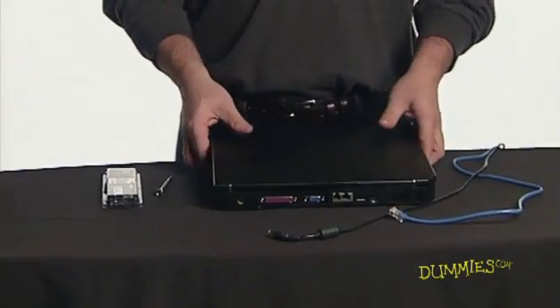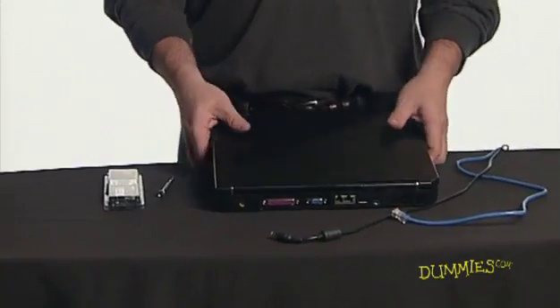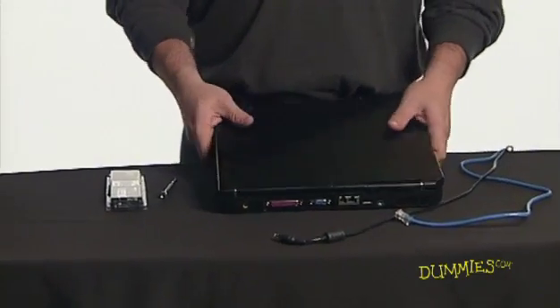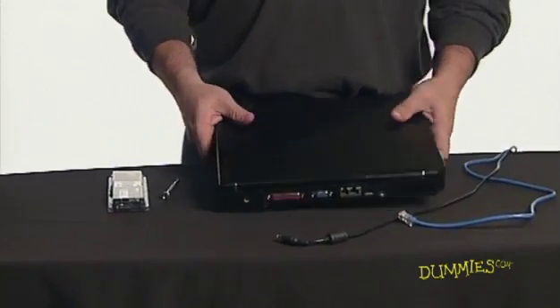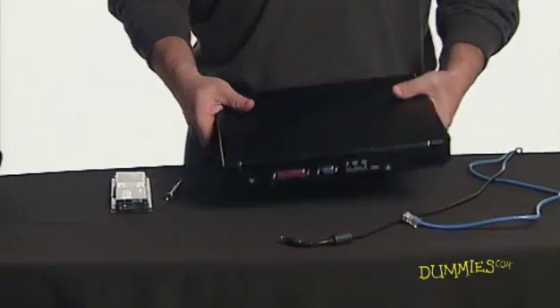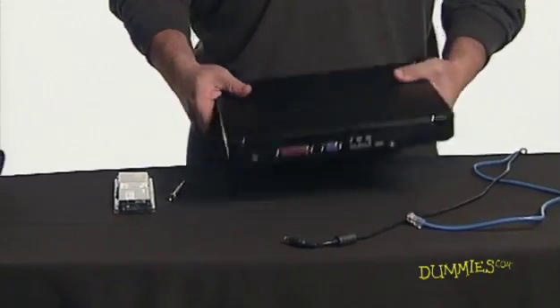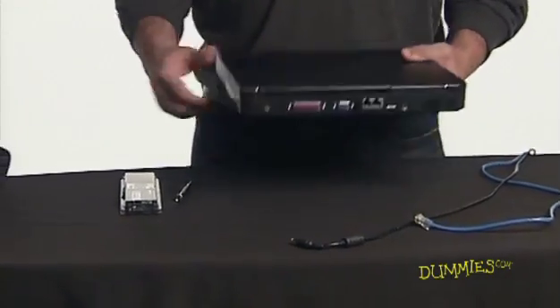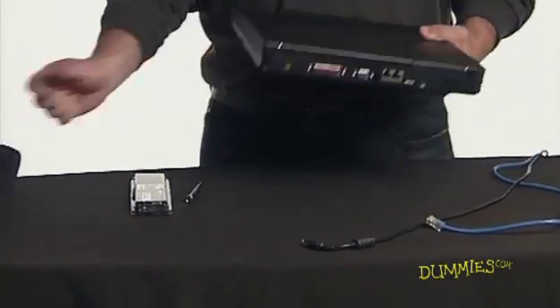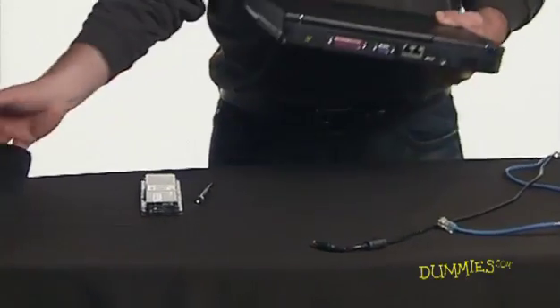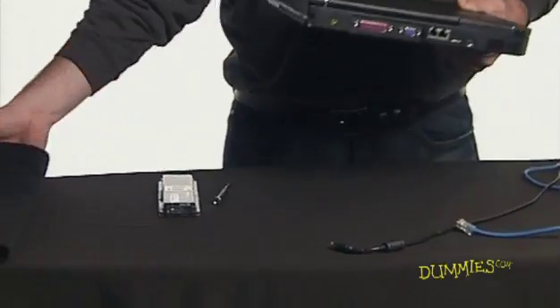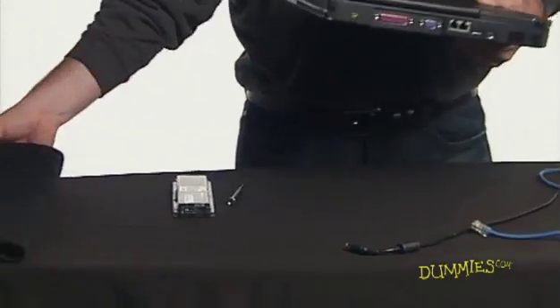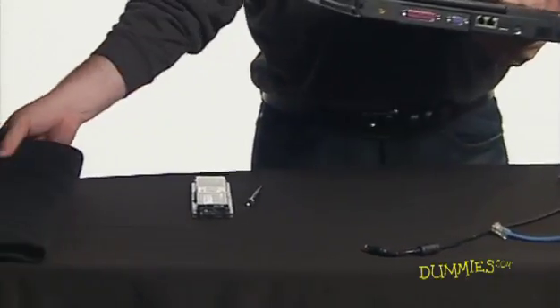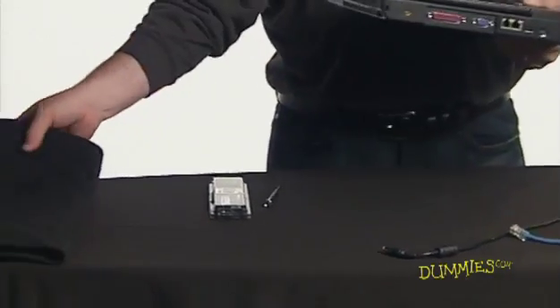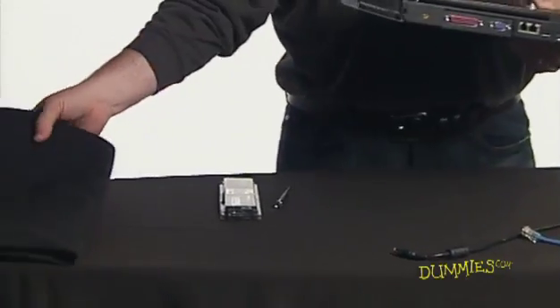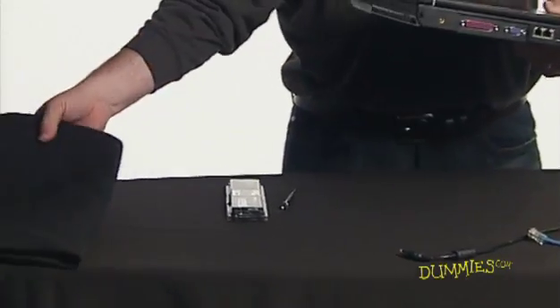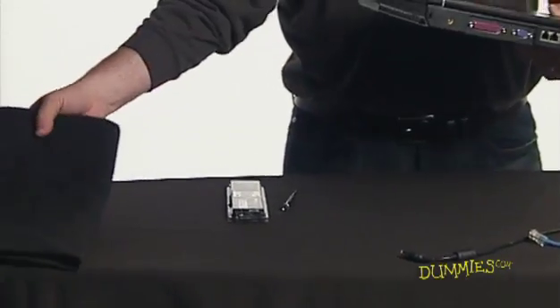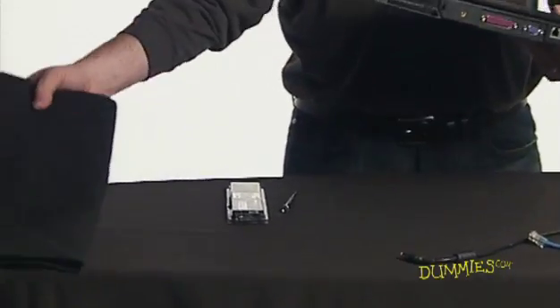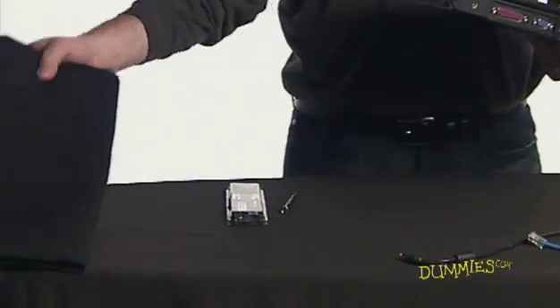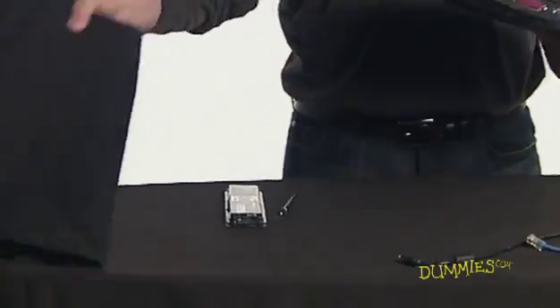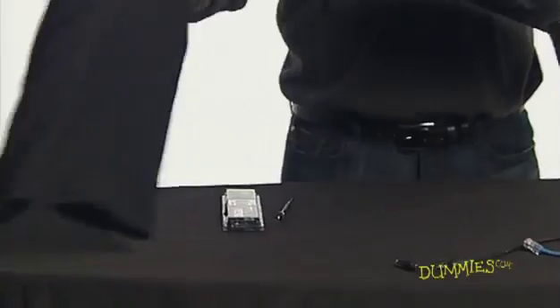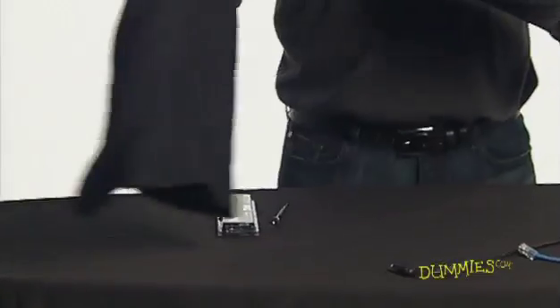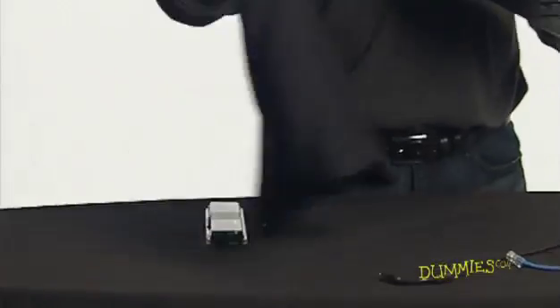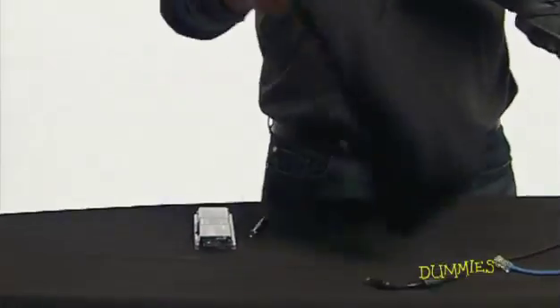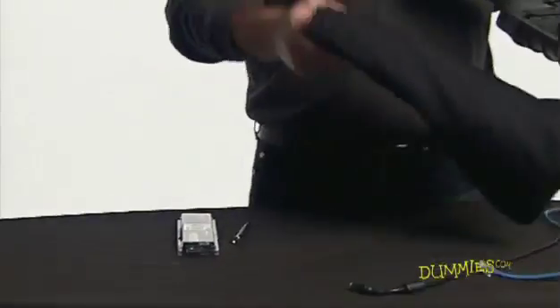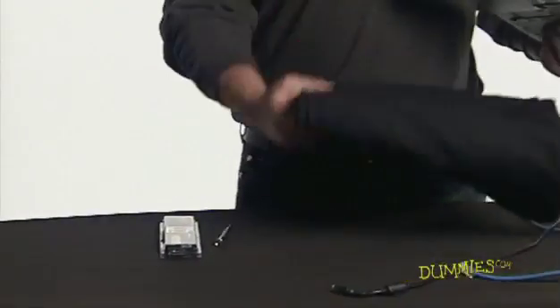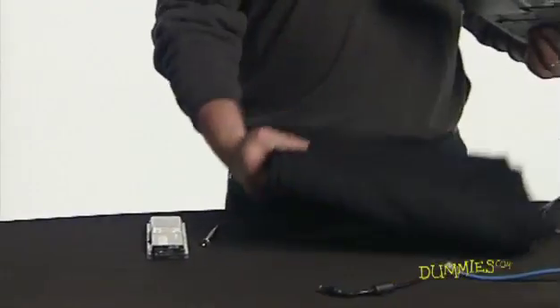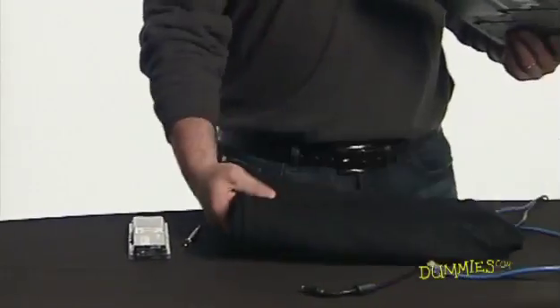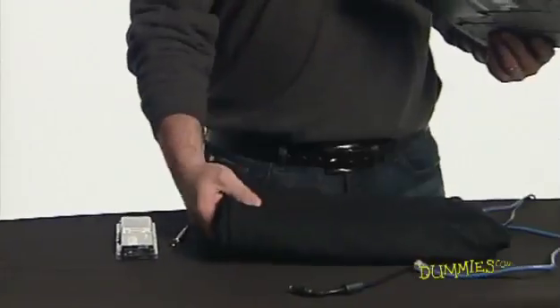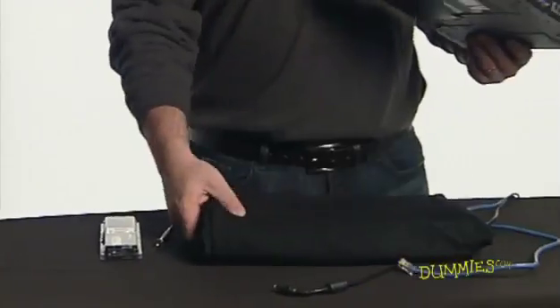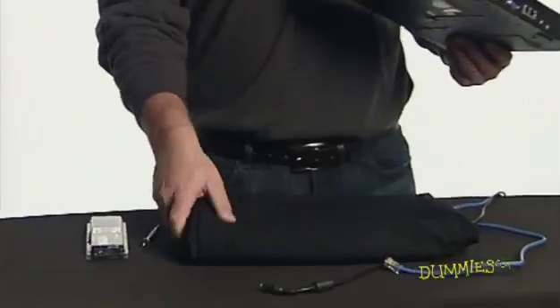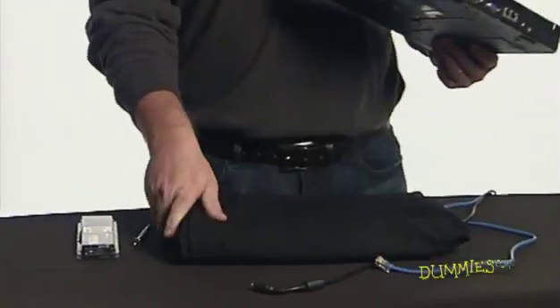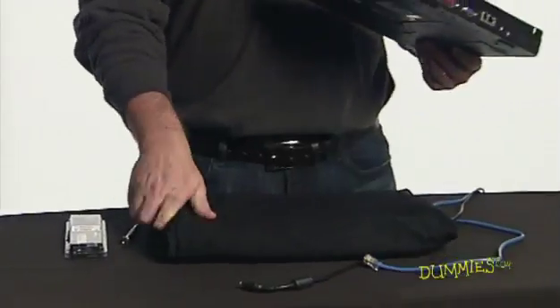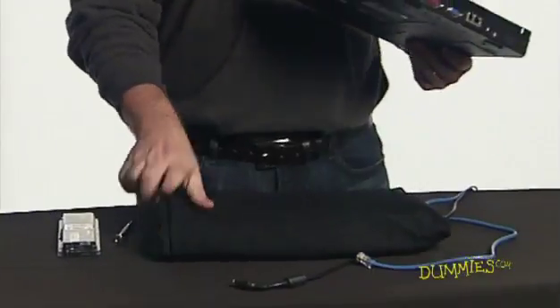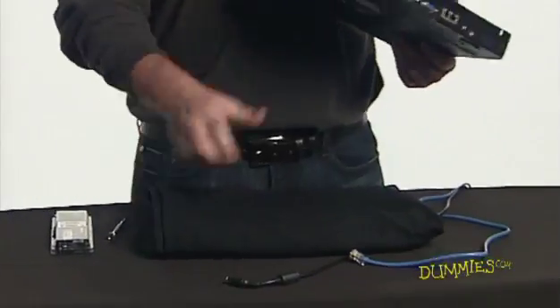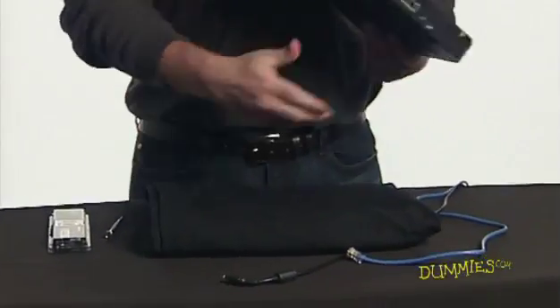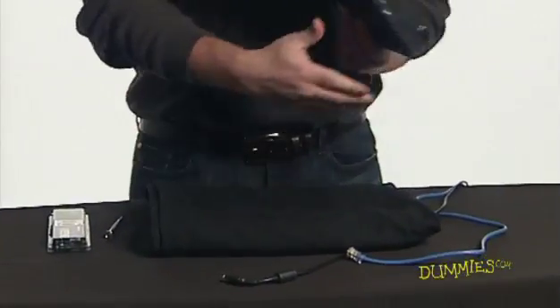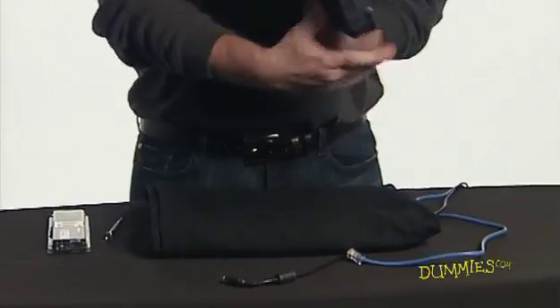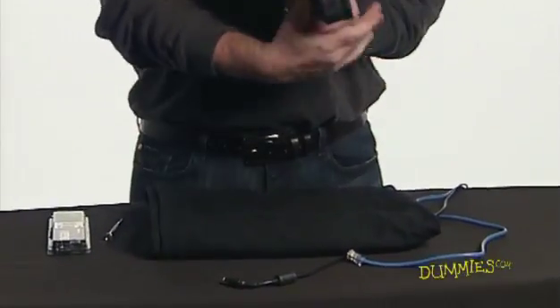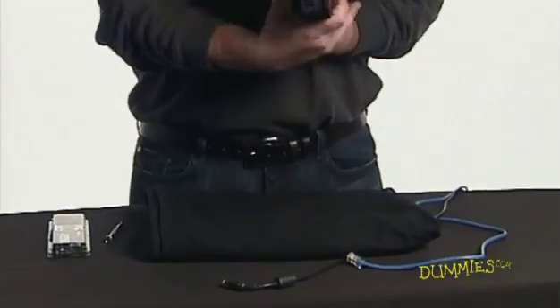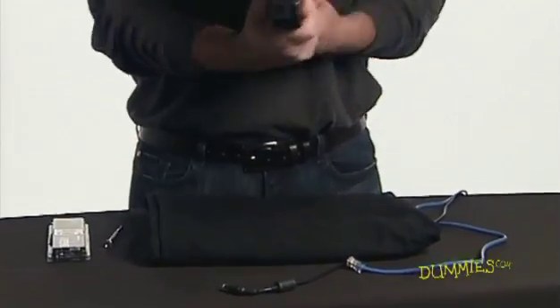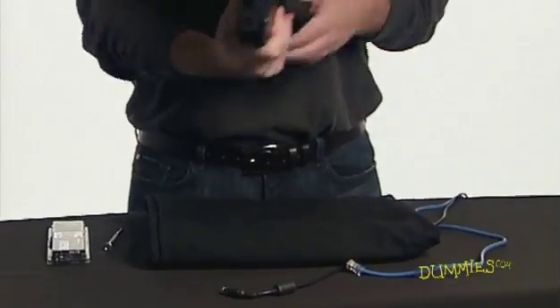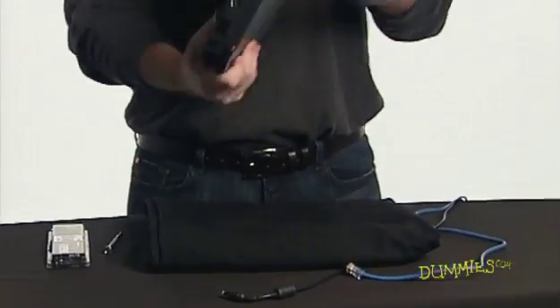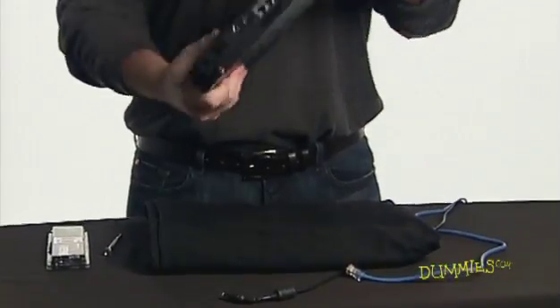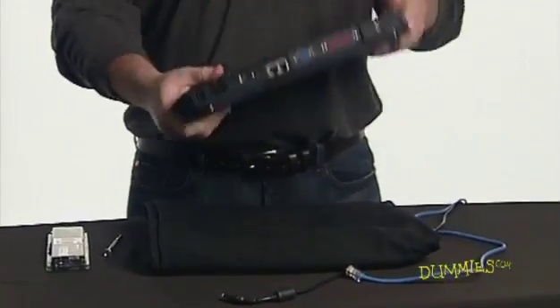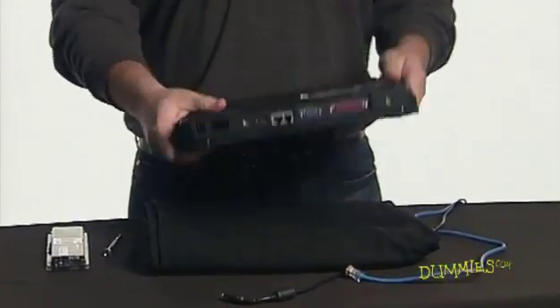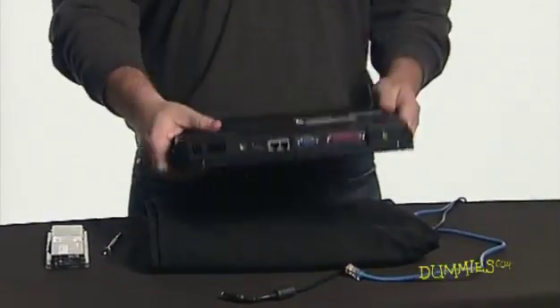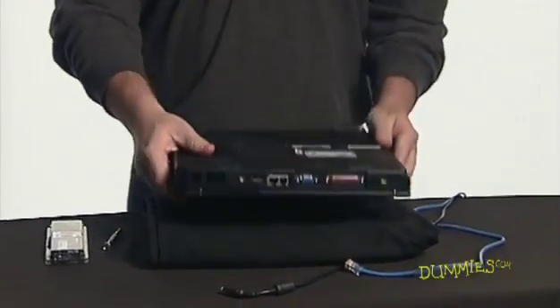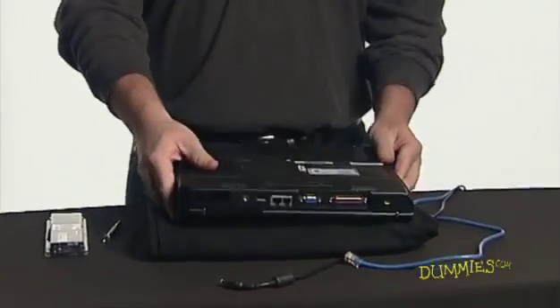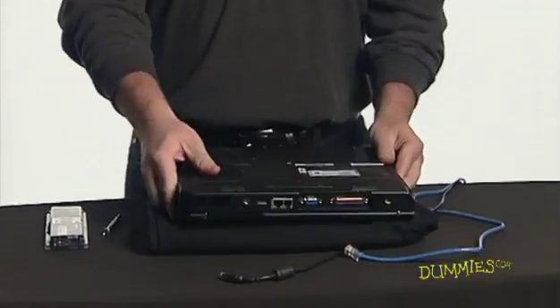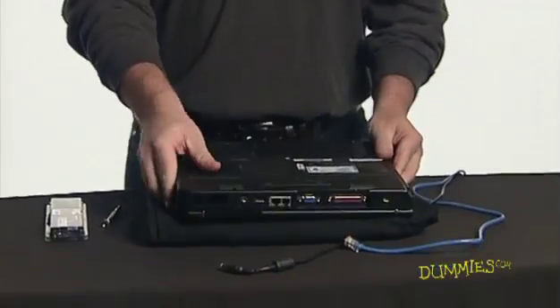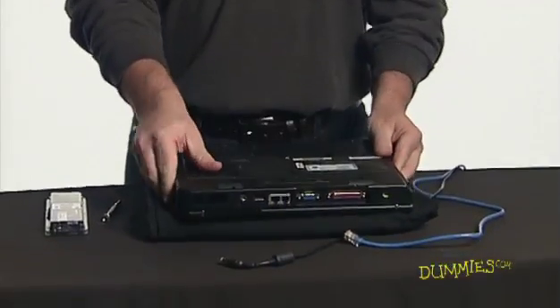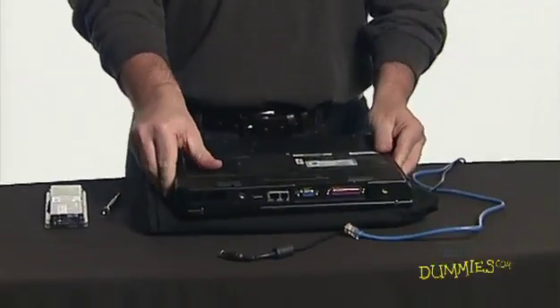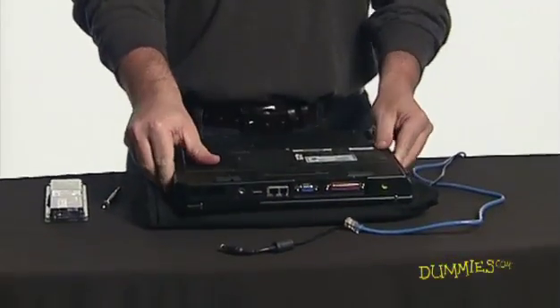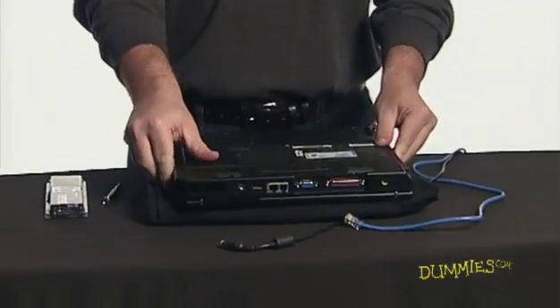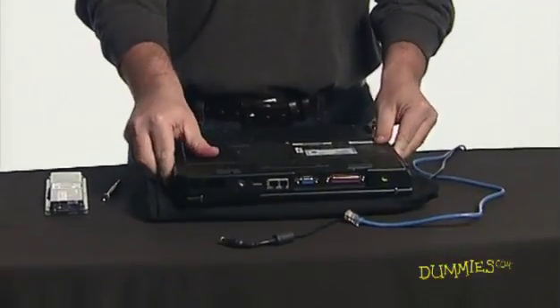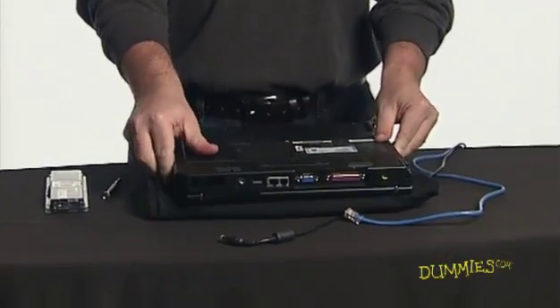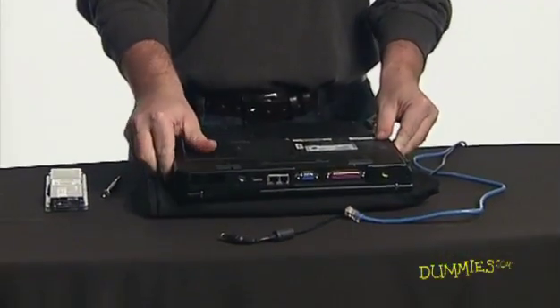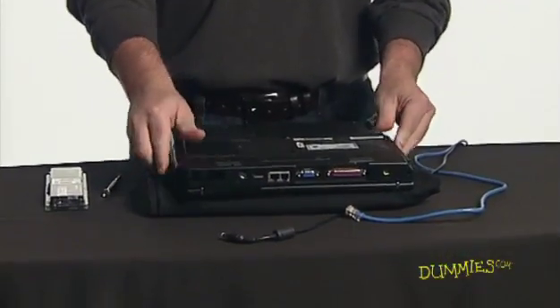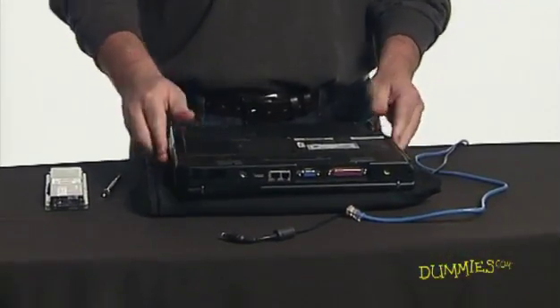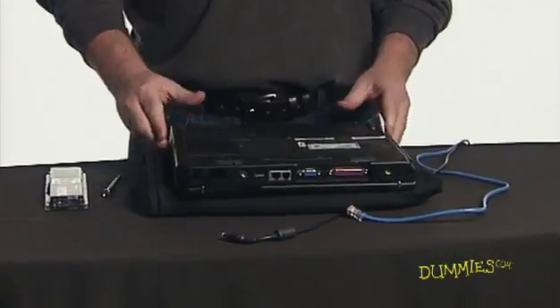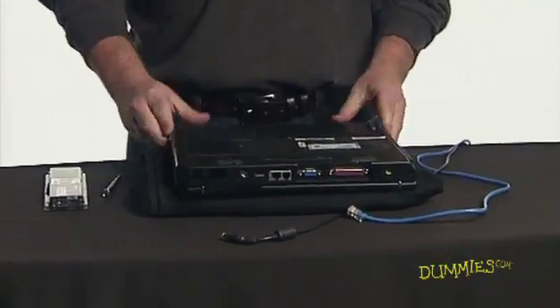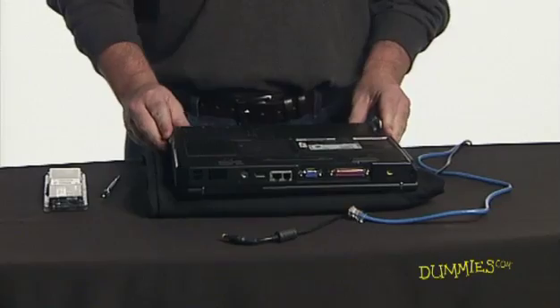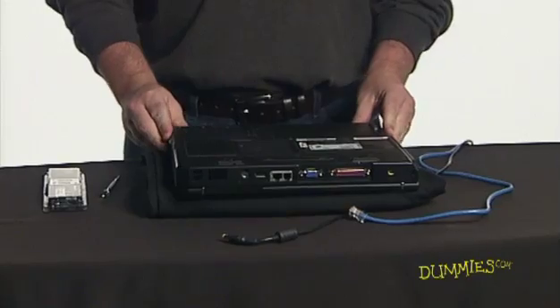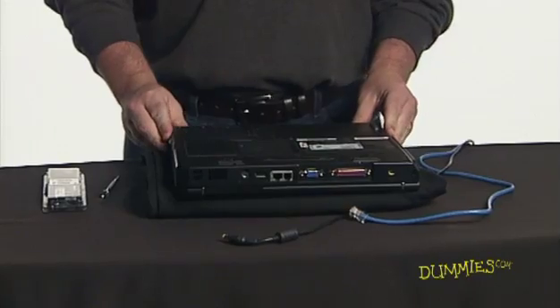Place a soft cloth or other protective mat on a desktop or table and turn the laptop over so that its bottom is facing up.